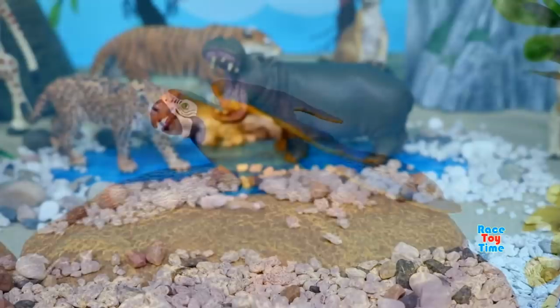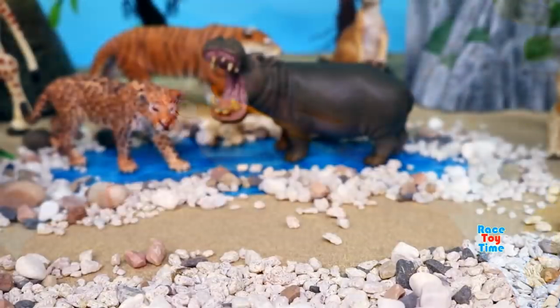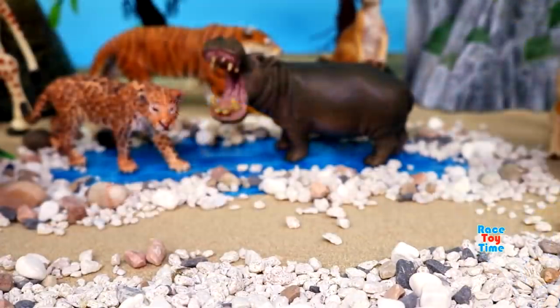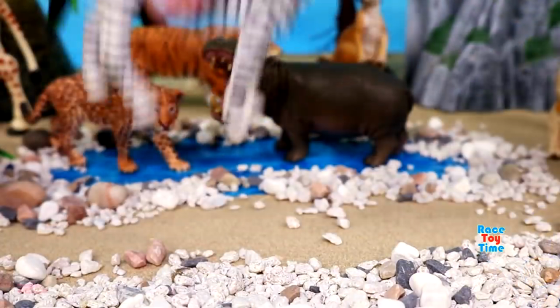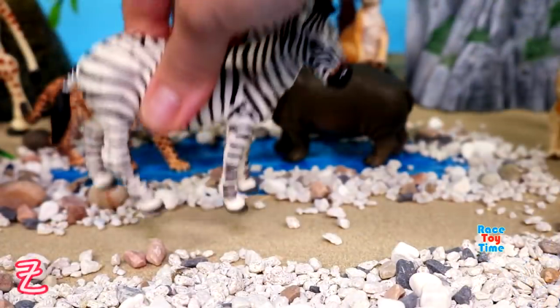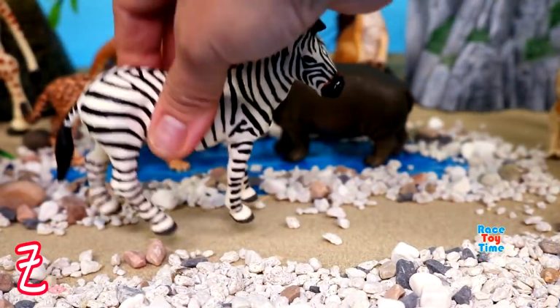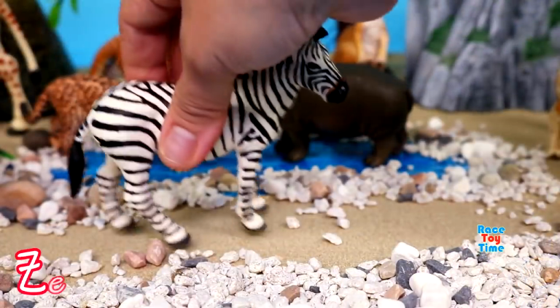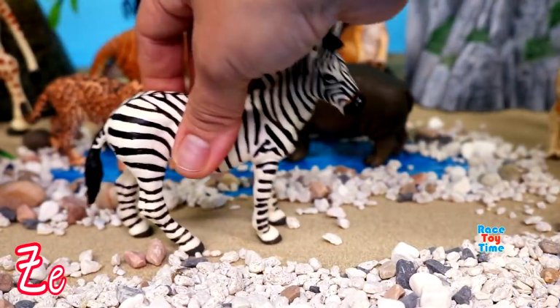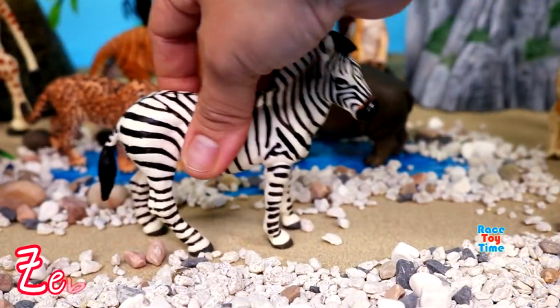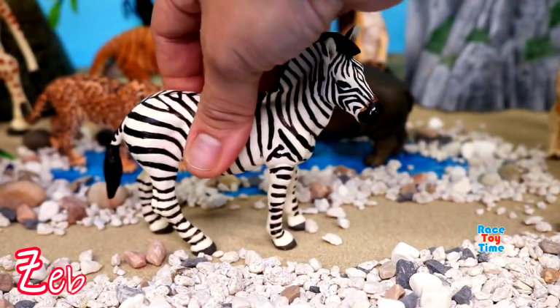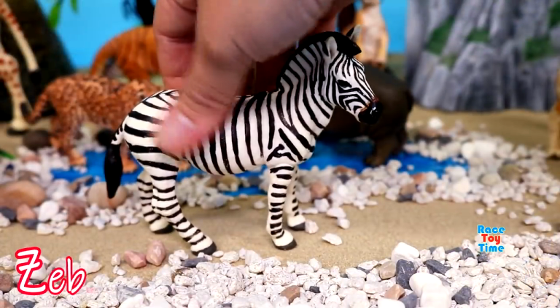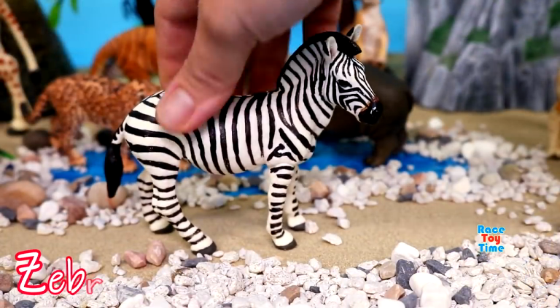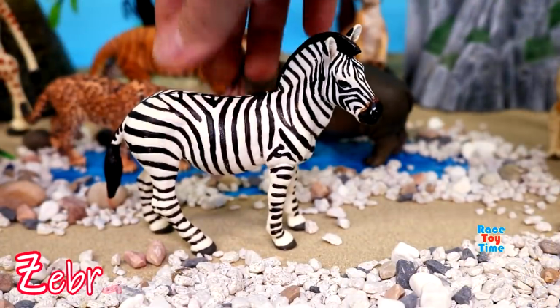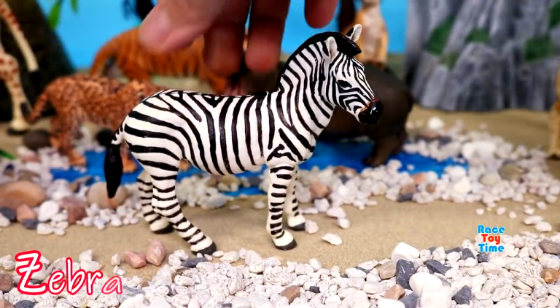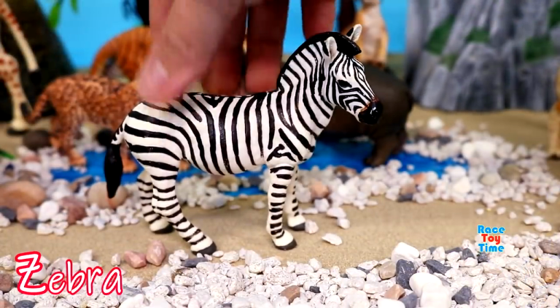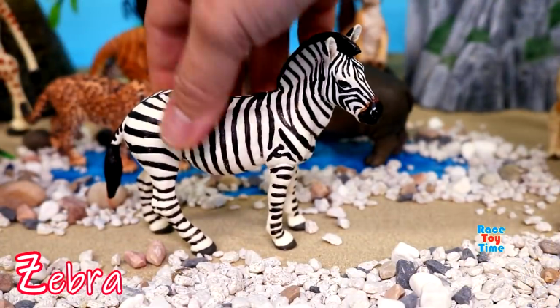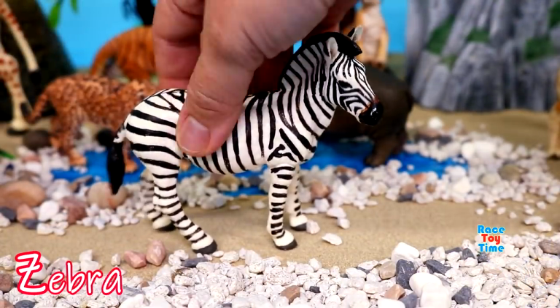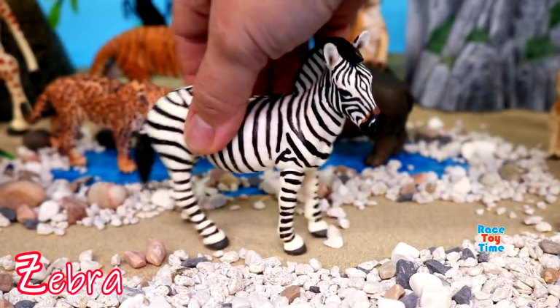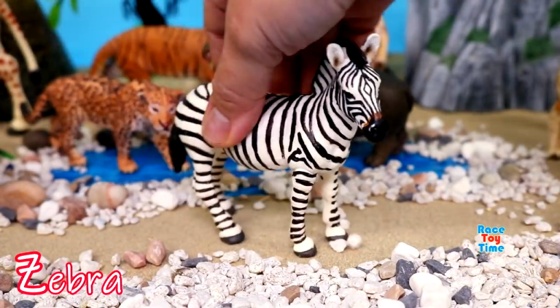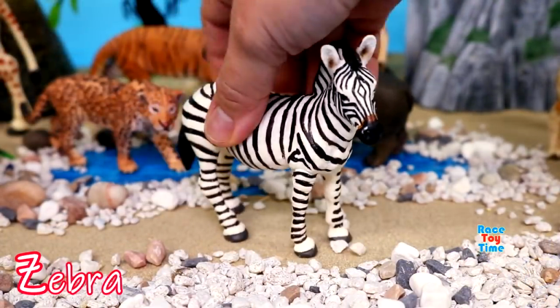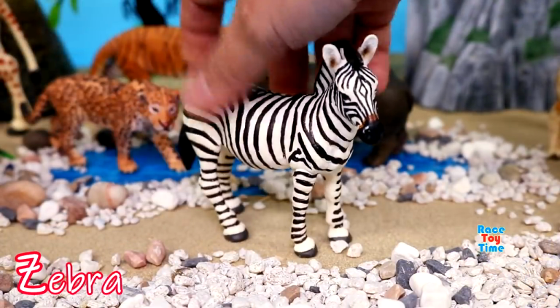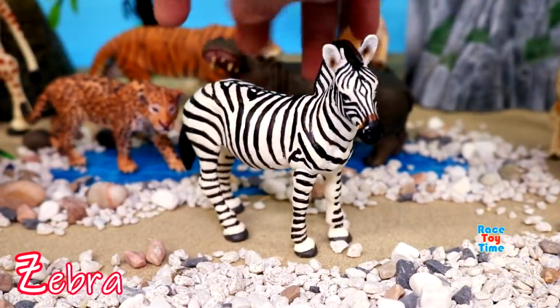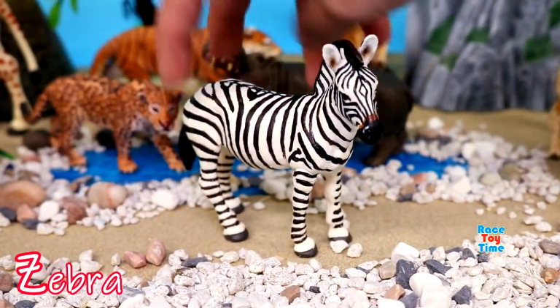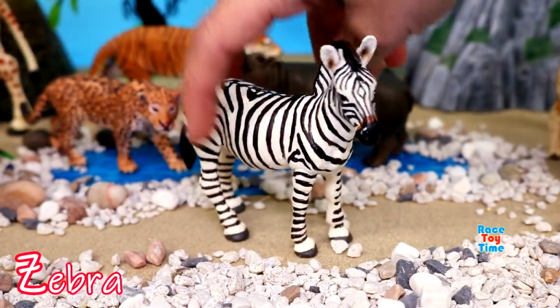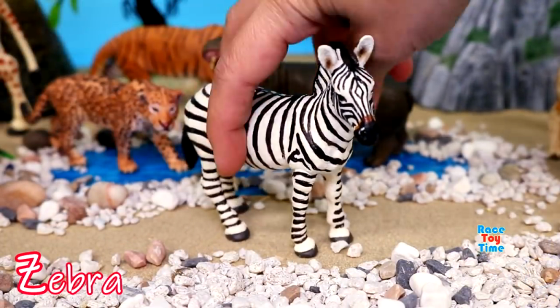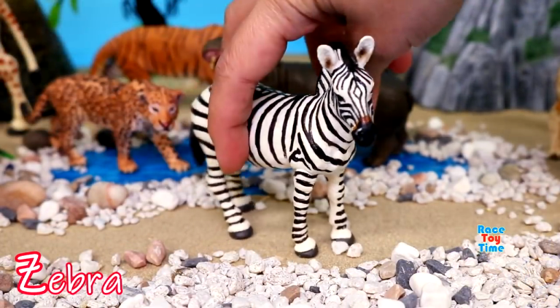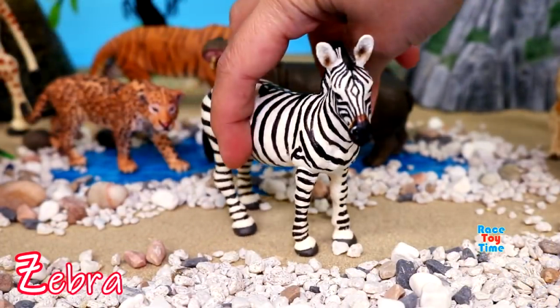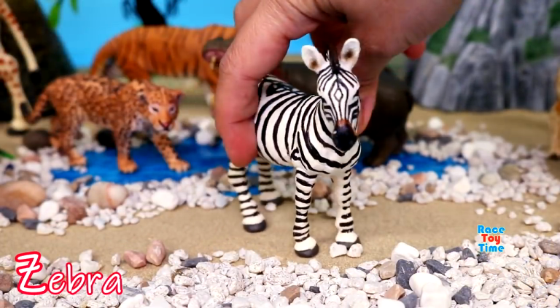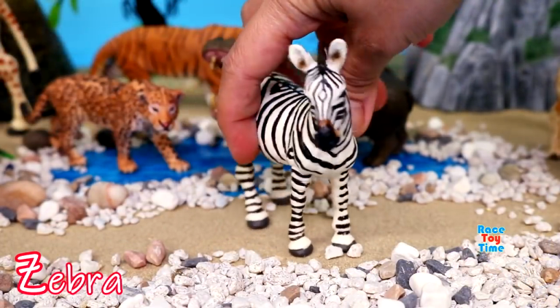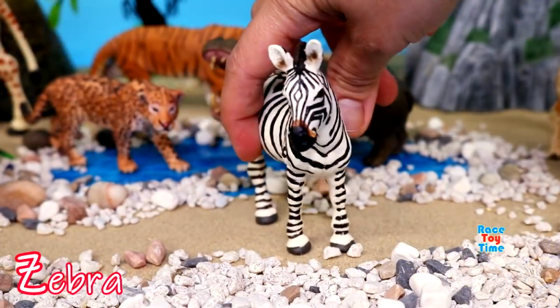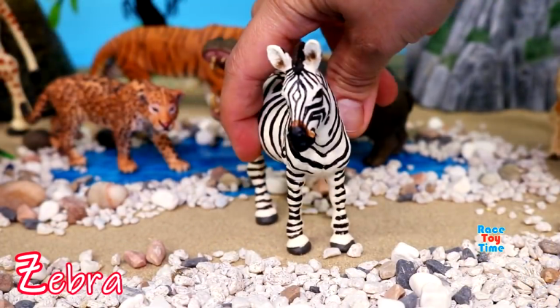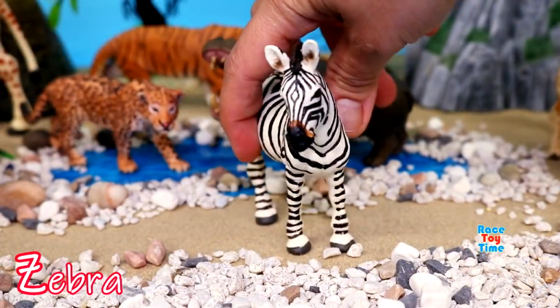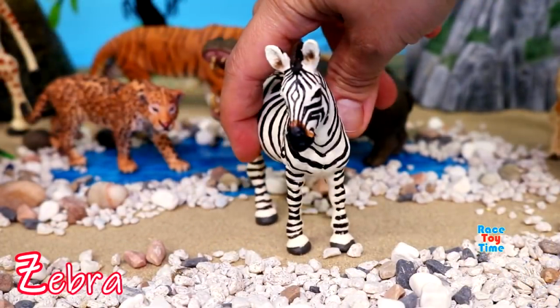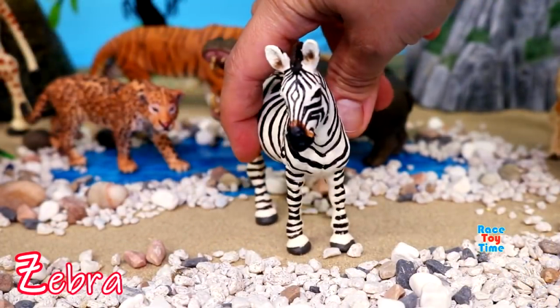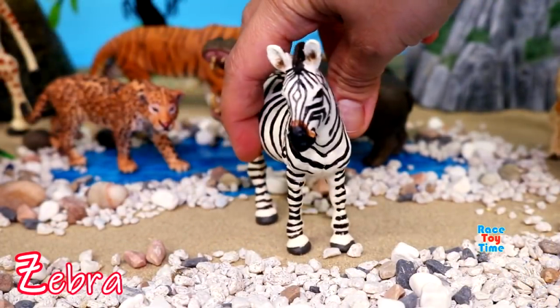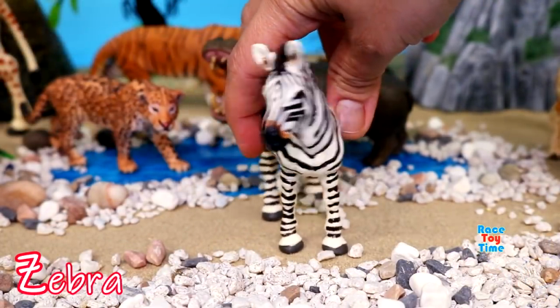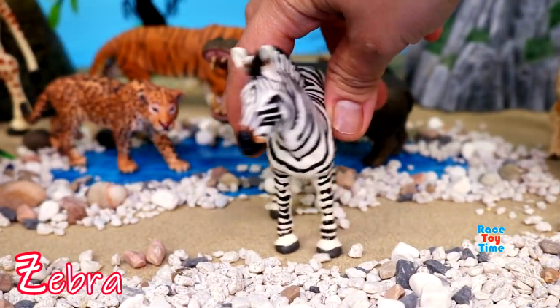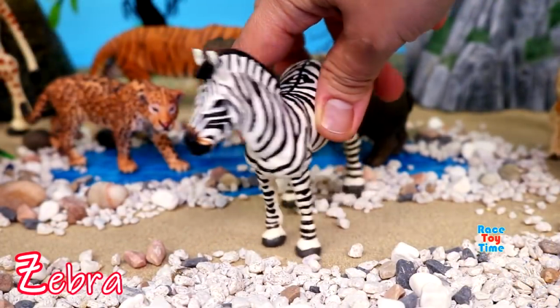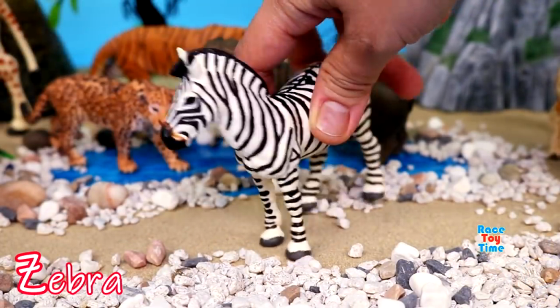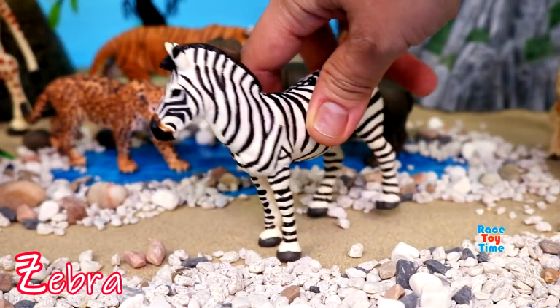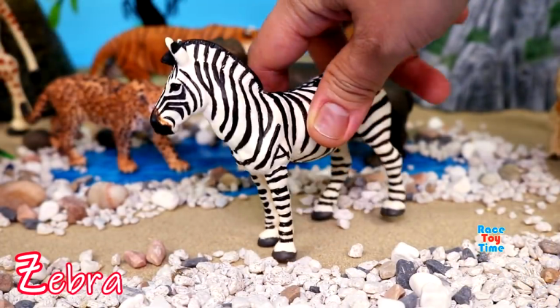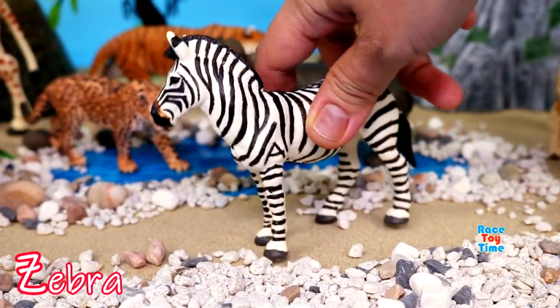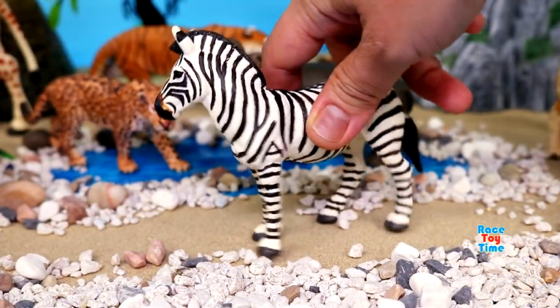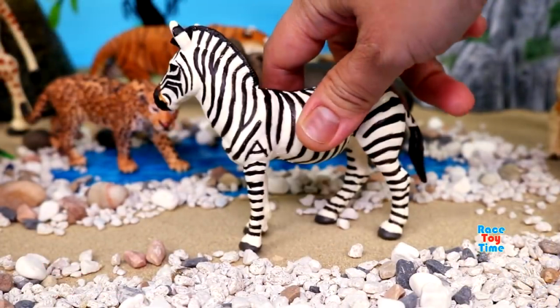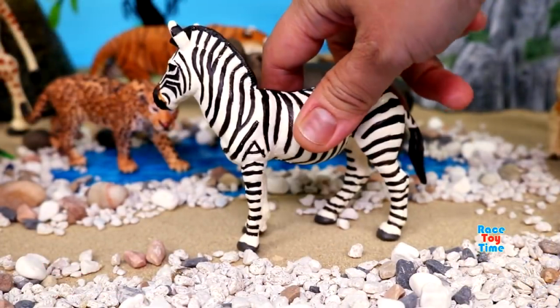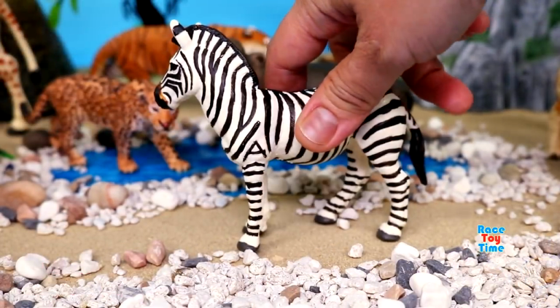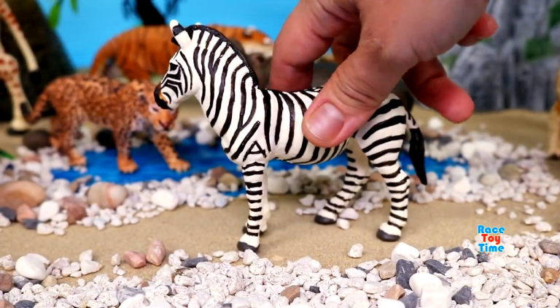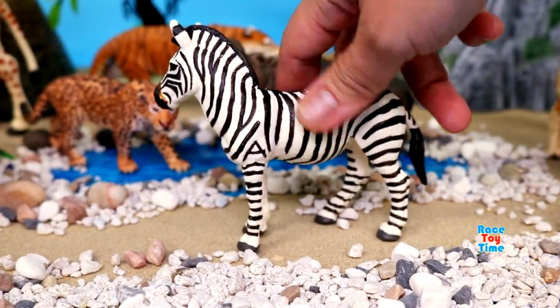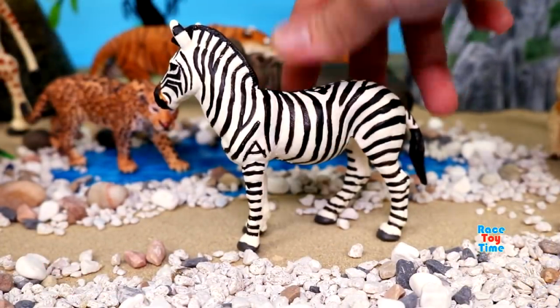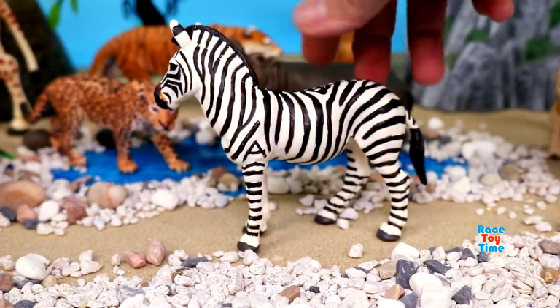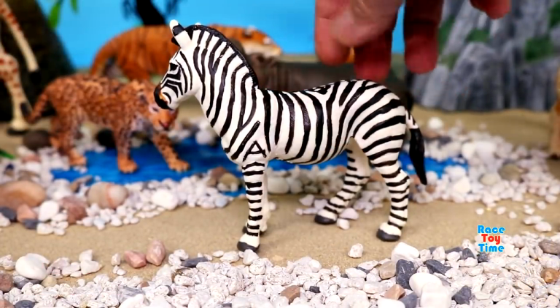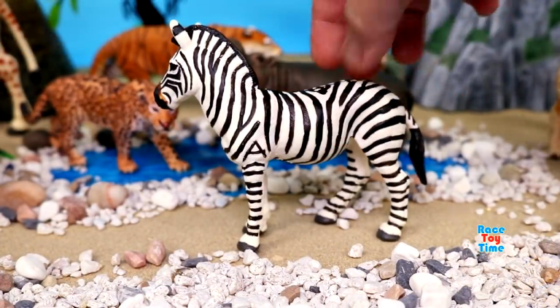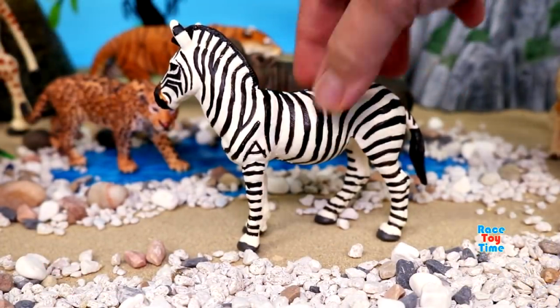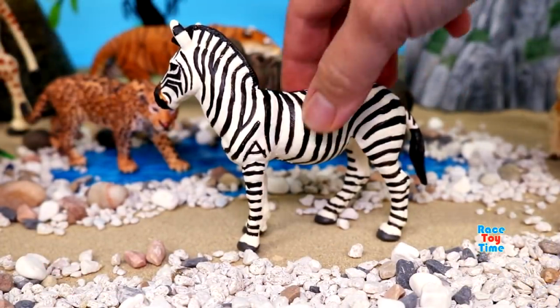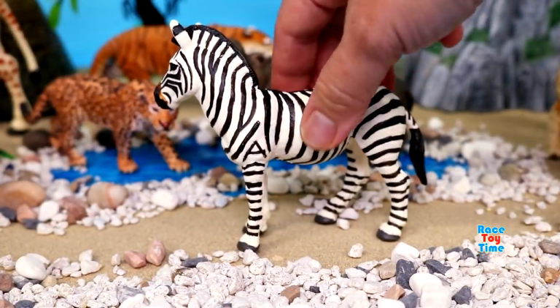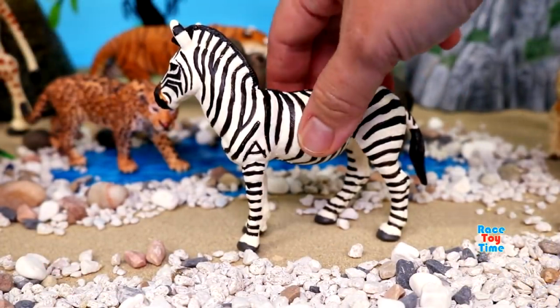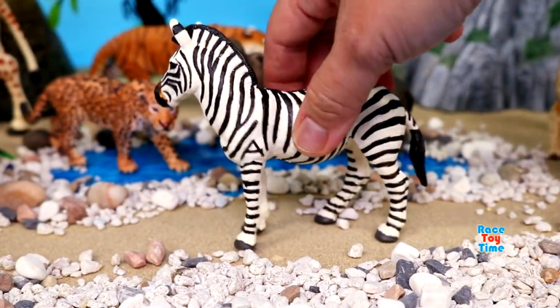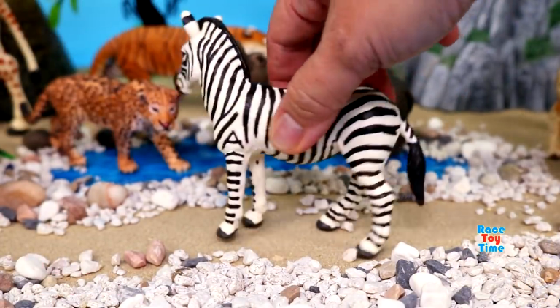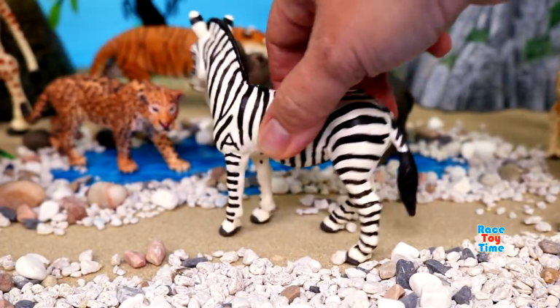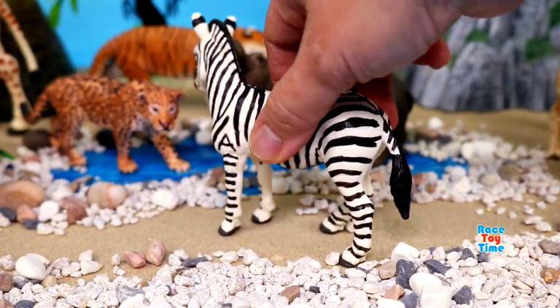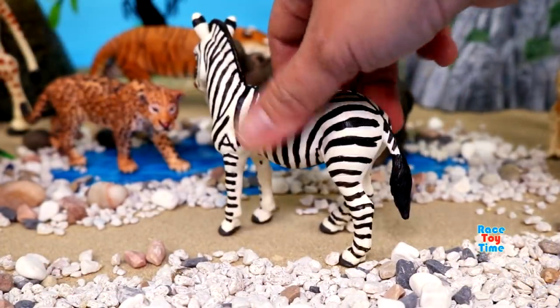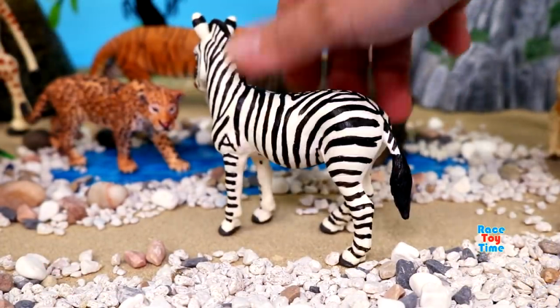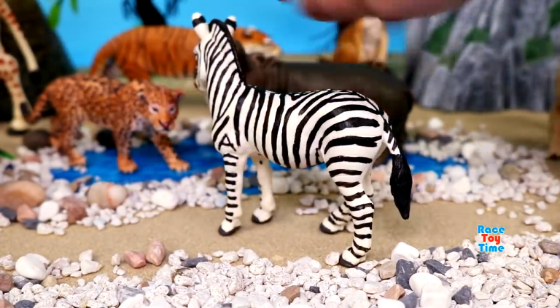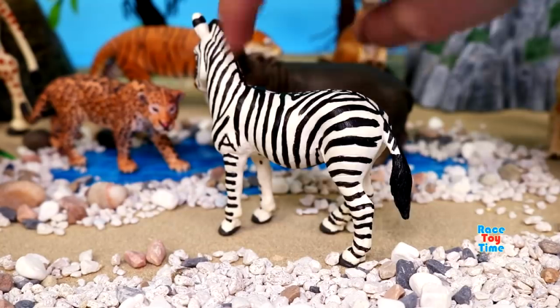Z for zebra. They belong to the horse family. Zebras neigh, bray, and bark.